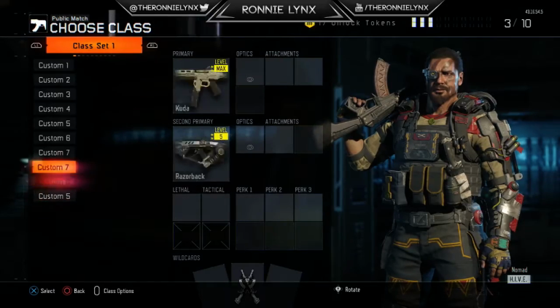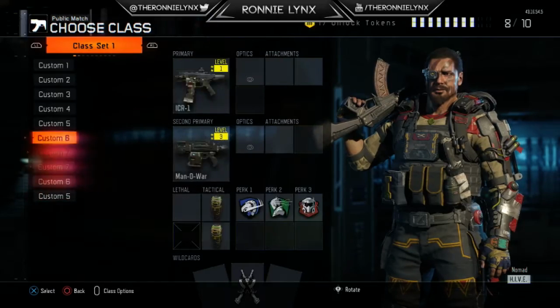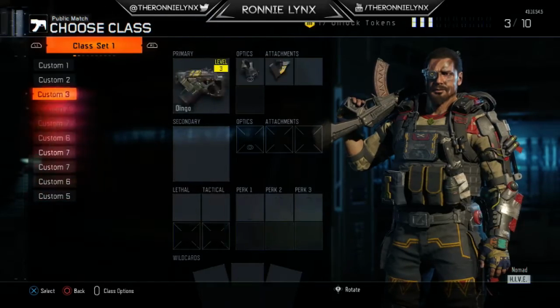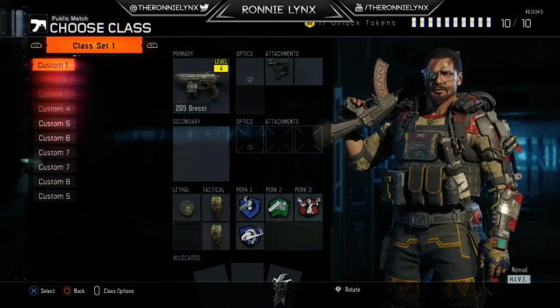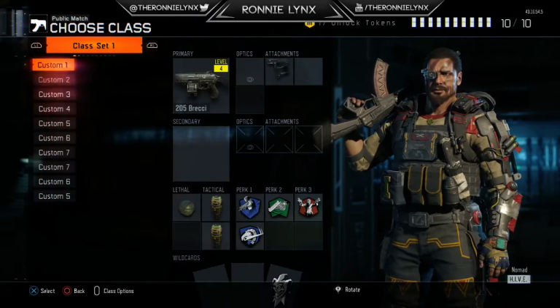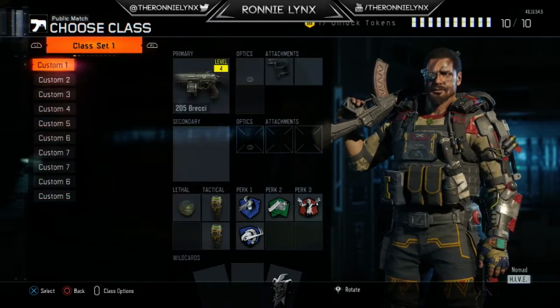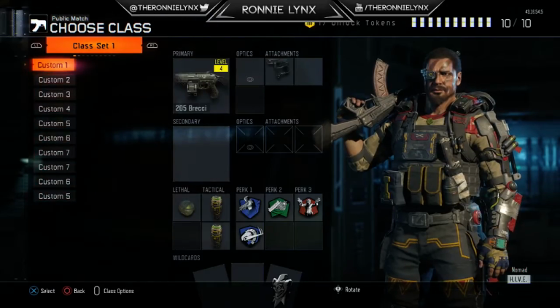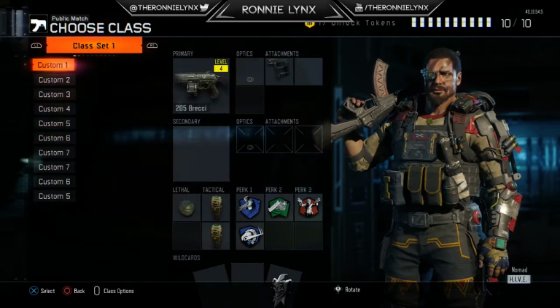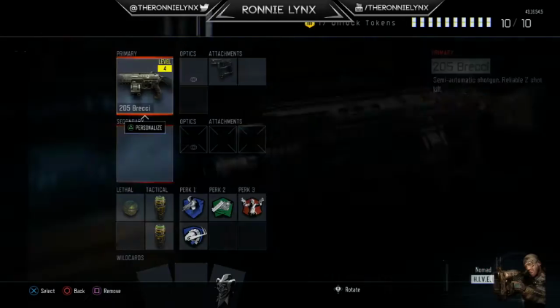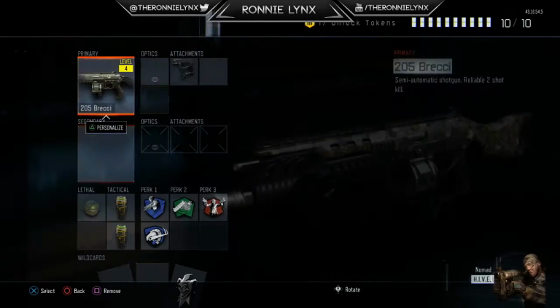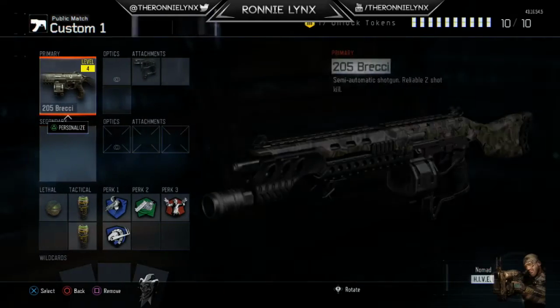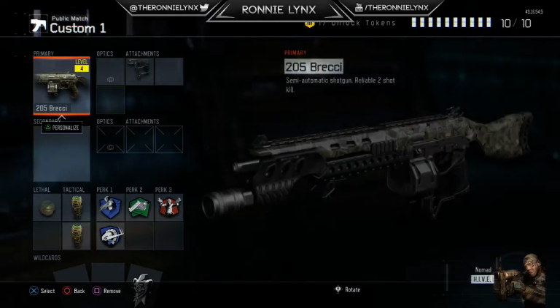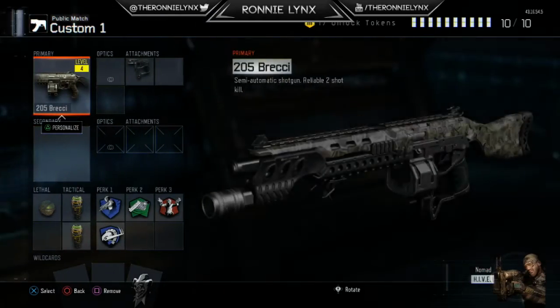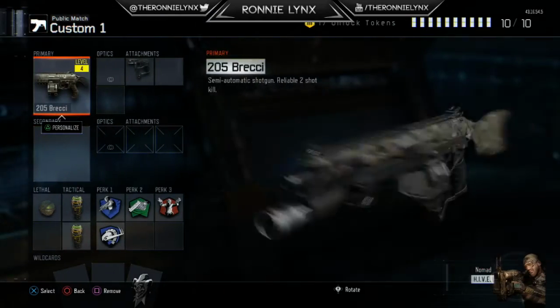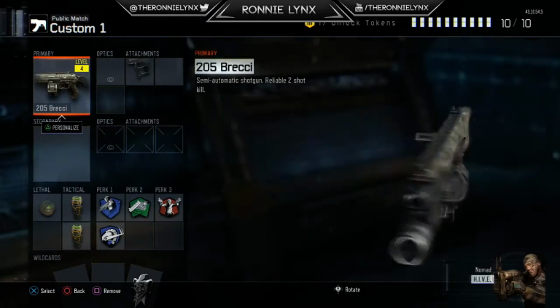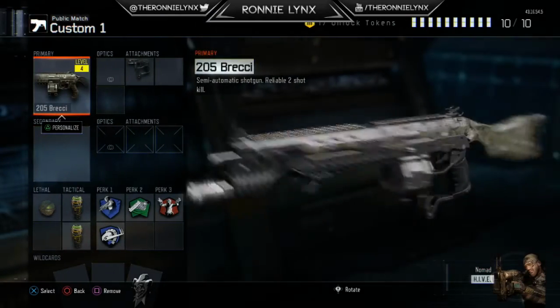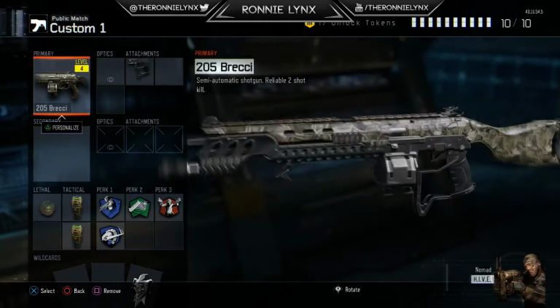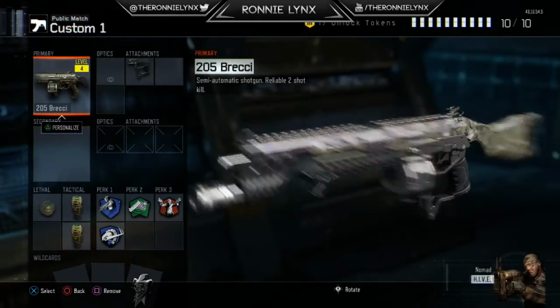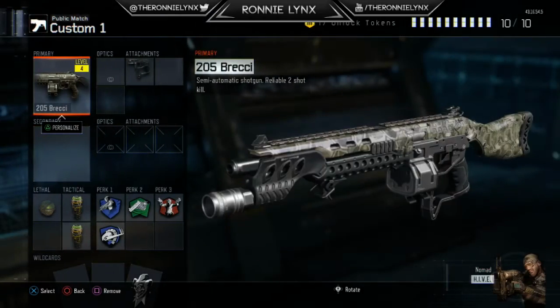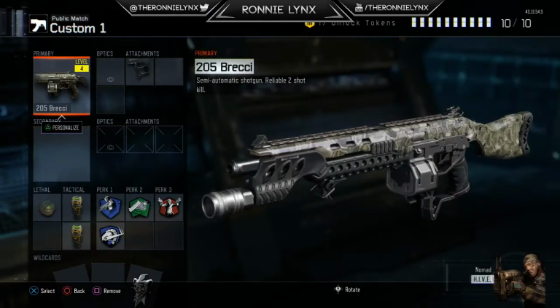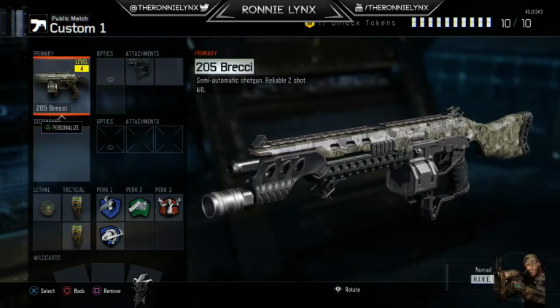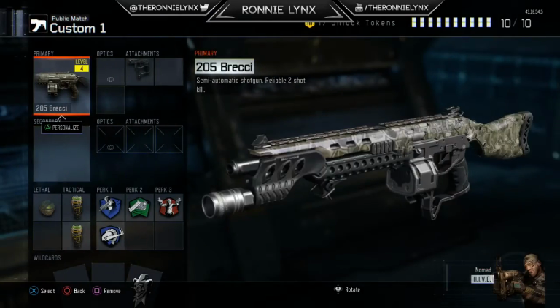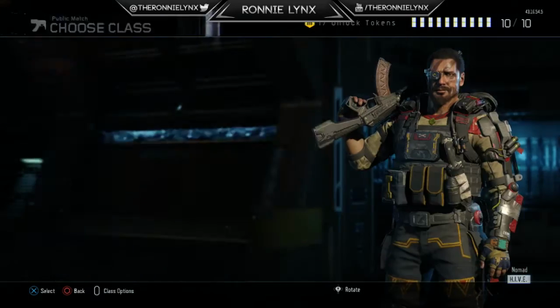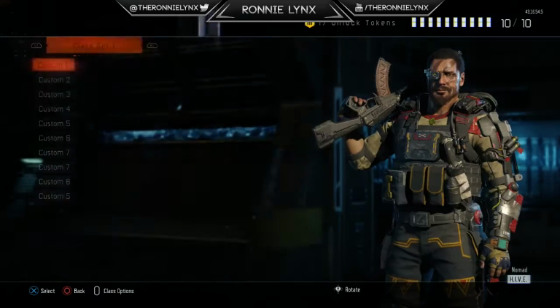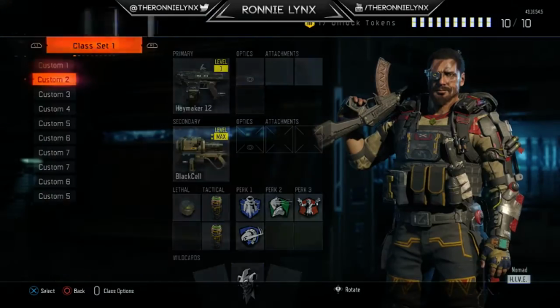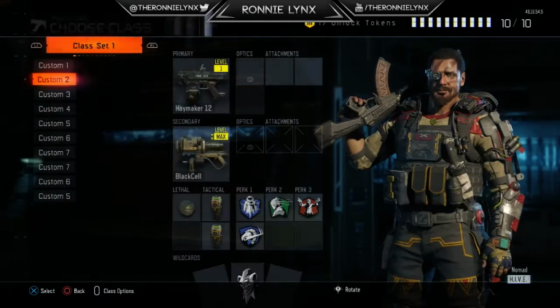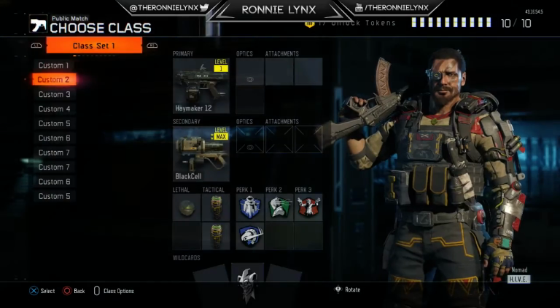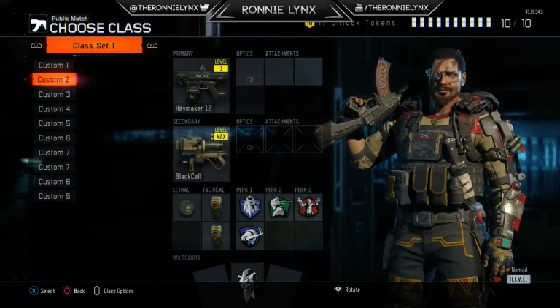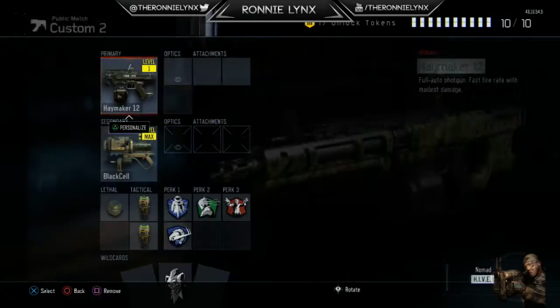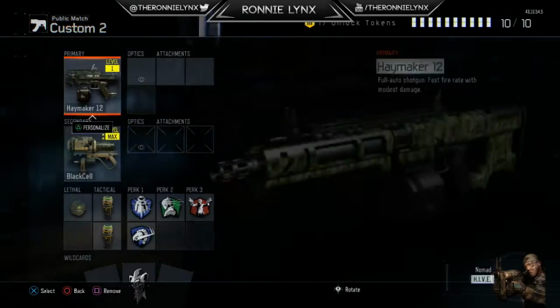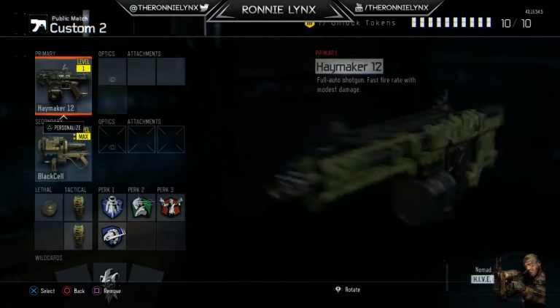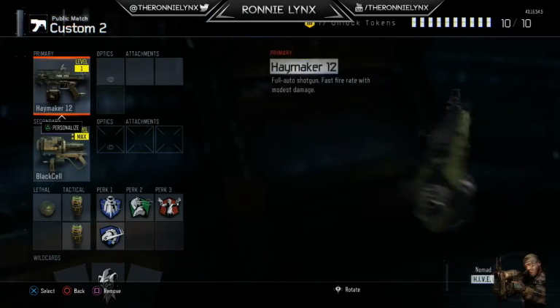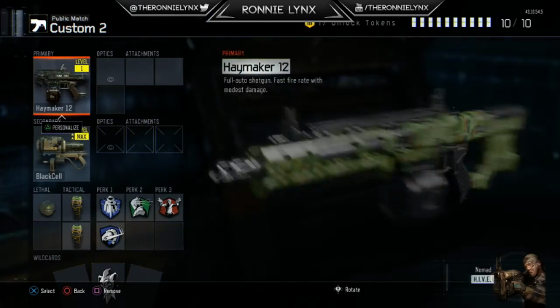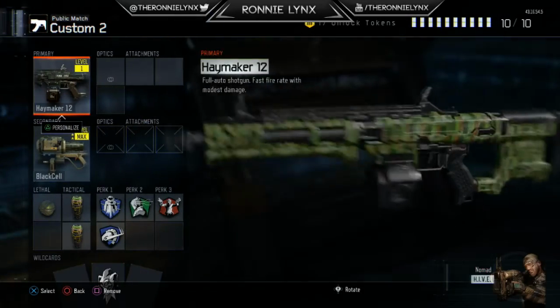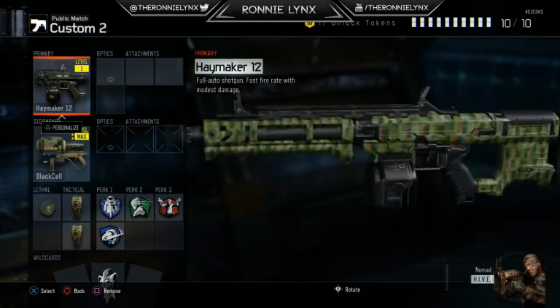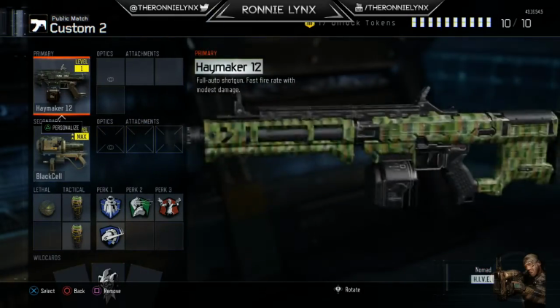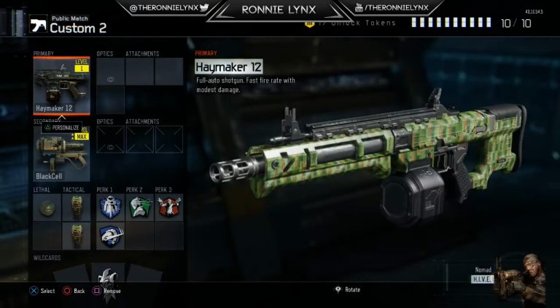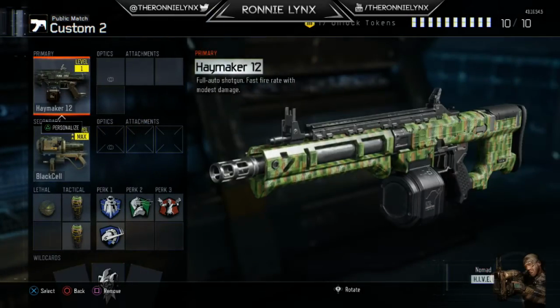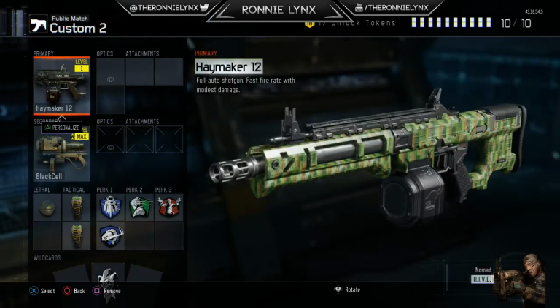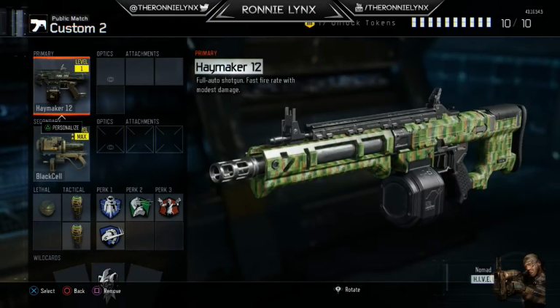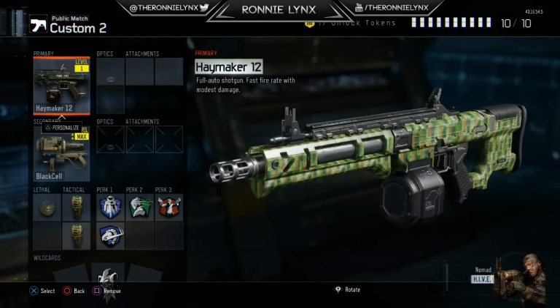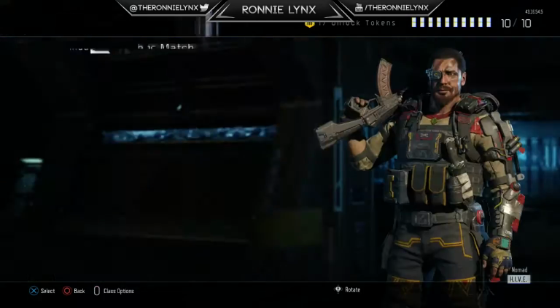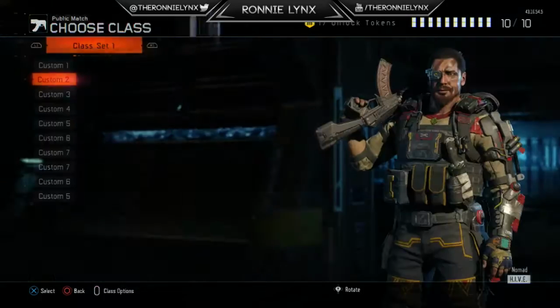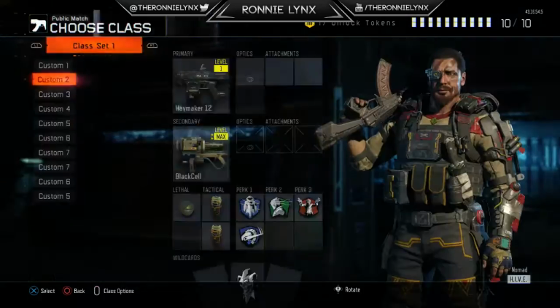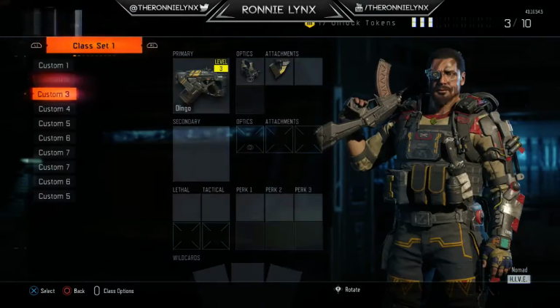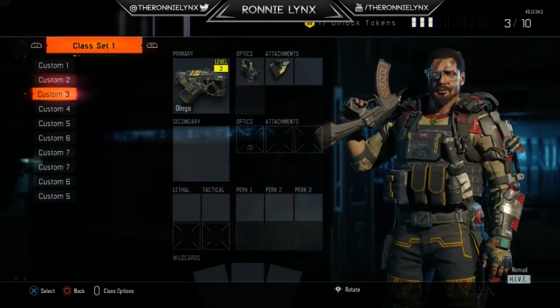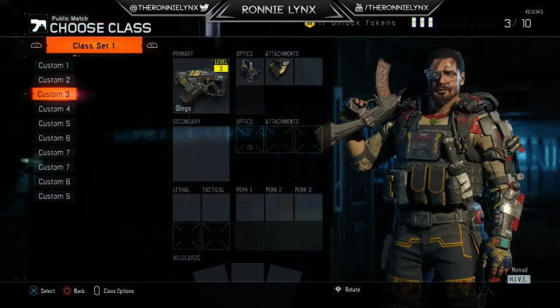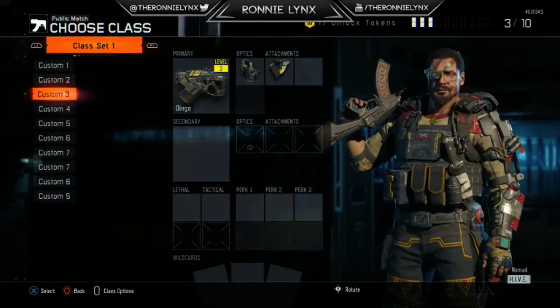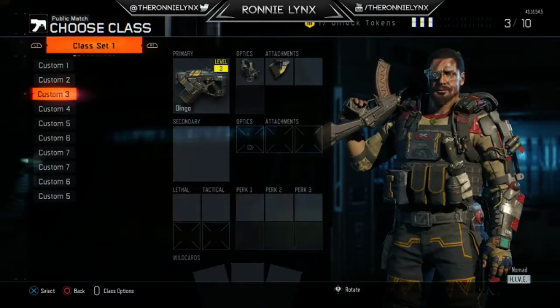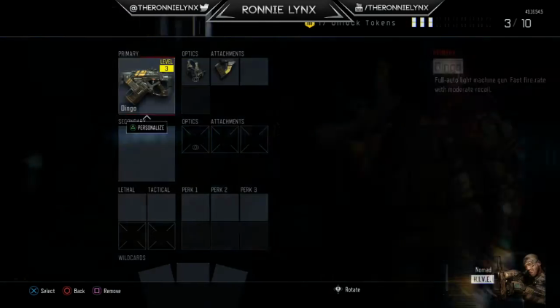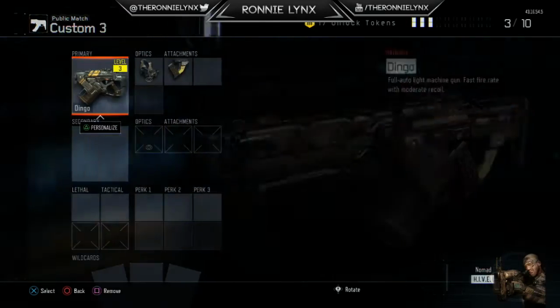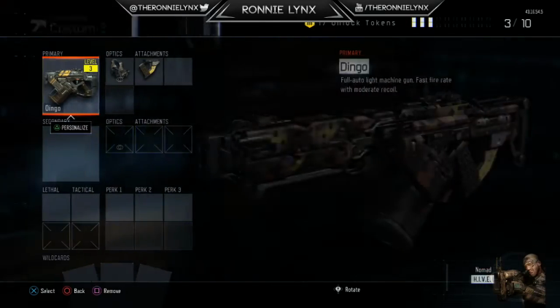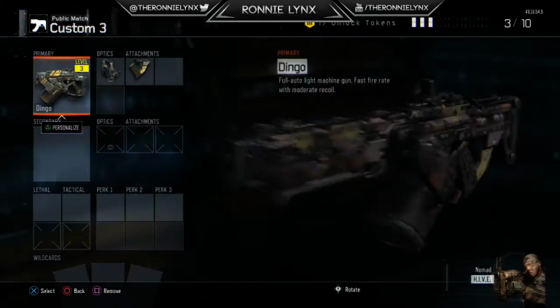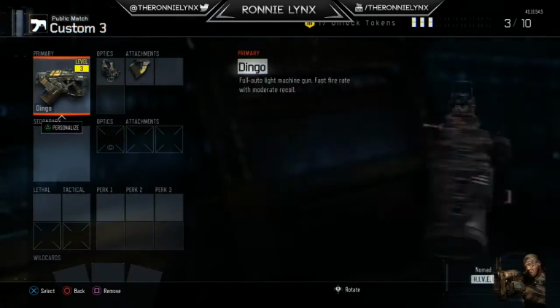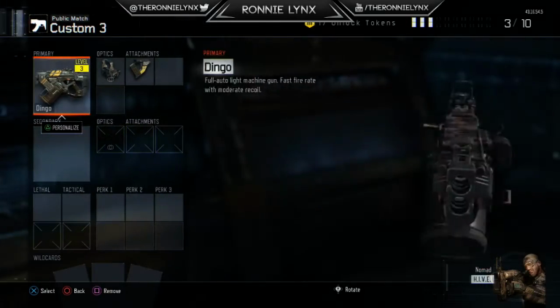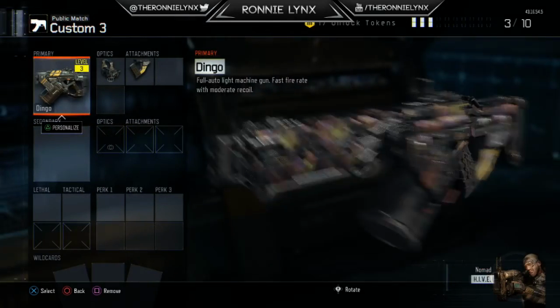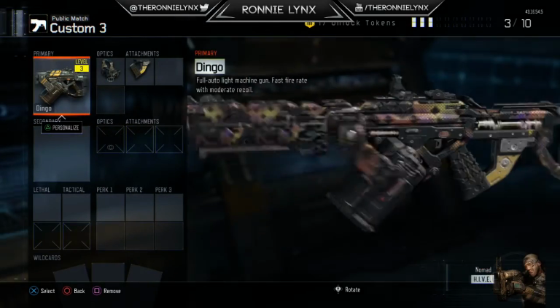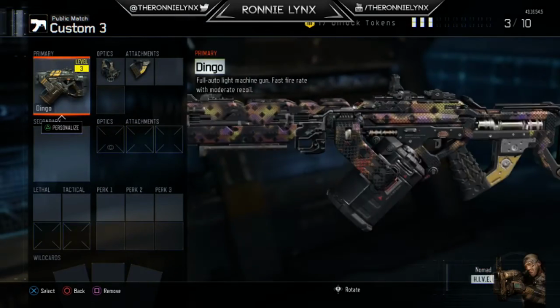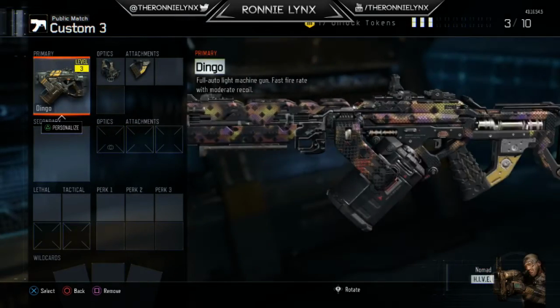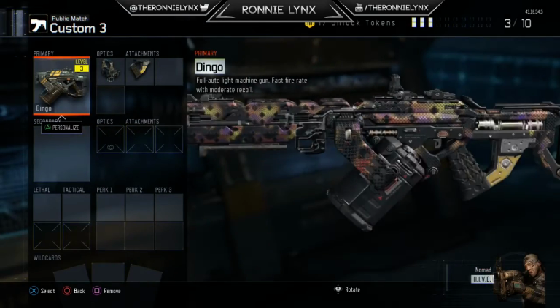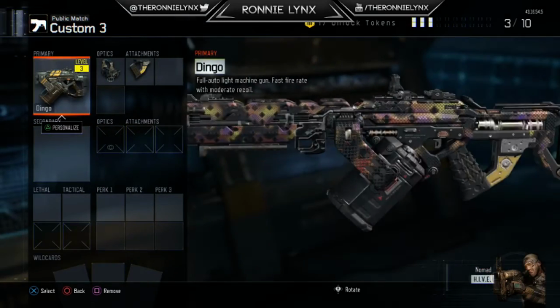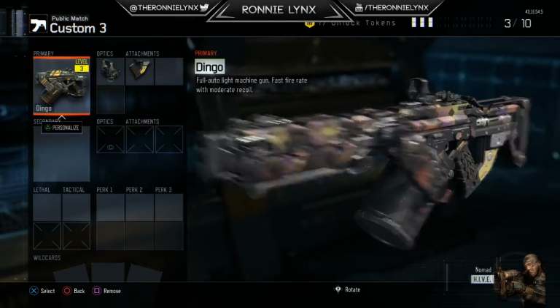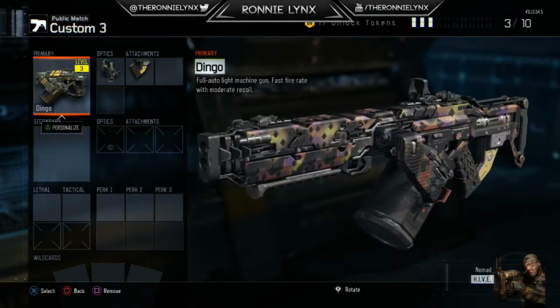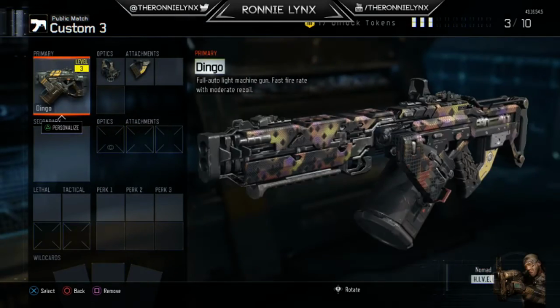Next we've got the Brekkie and the Haymaker, so I'm actually going for Diamond Shotguns, which is just getting me a little bit closer to Dark Matter.